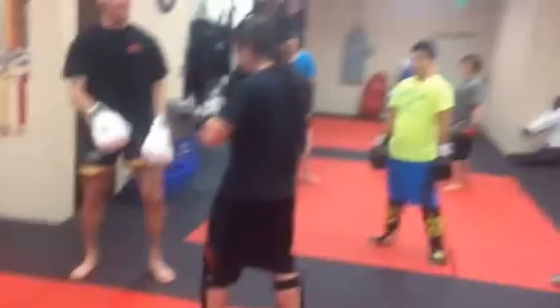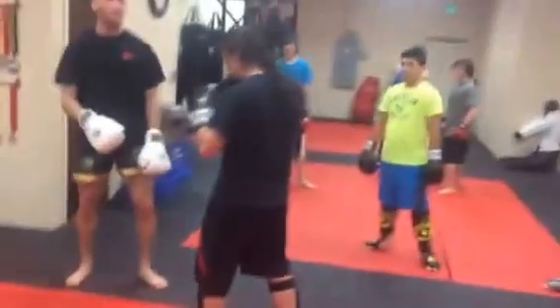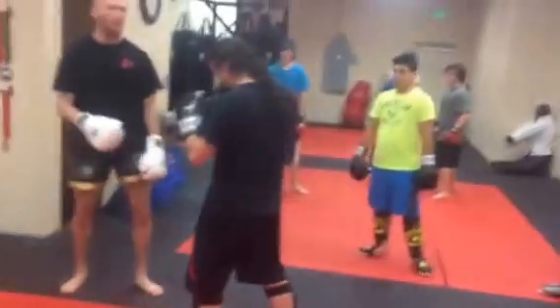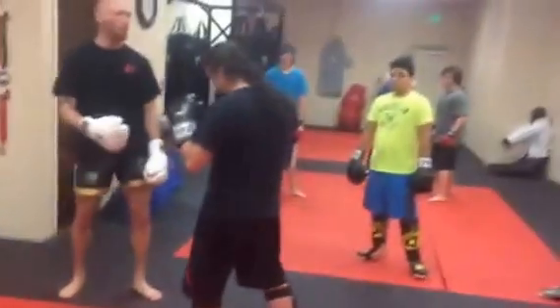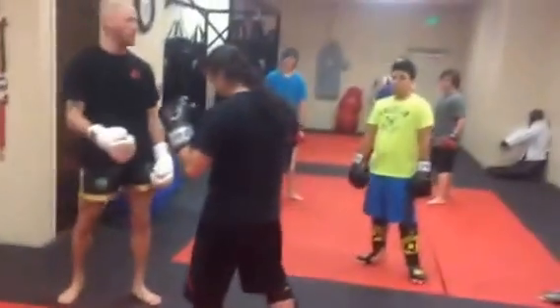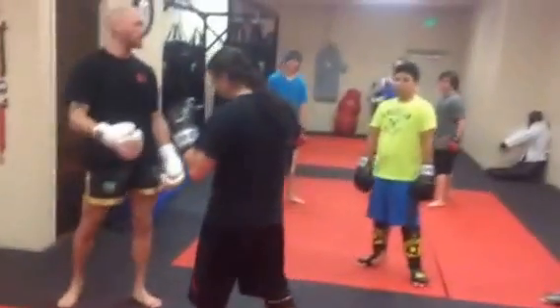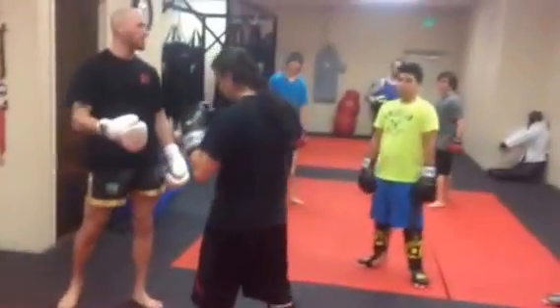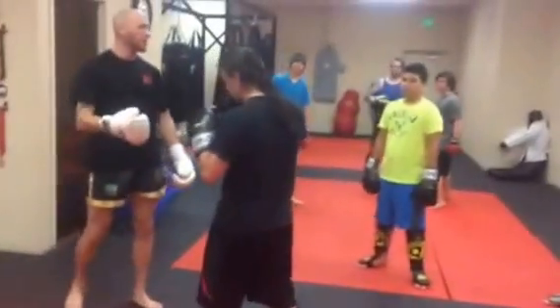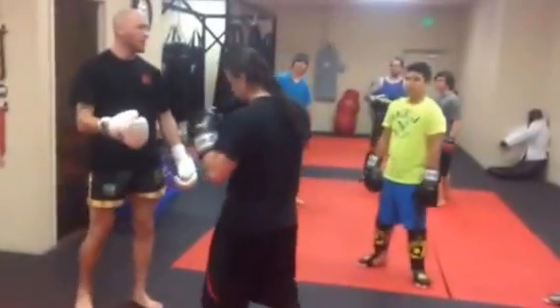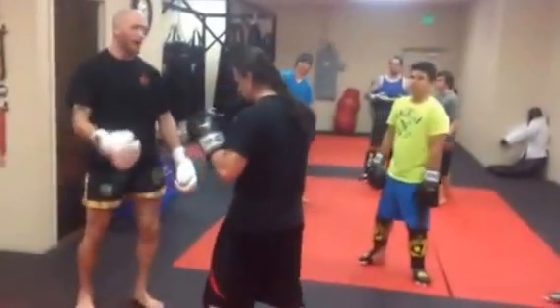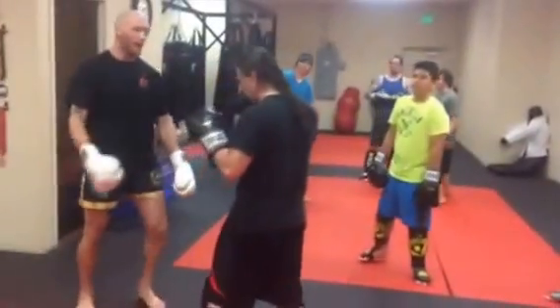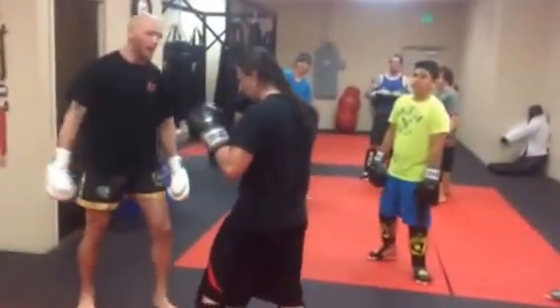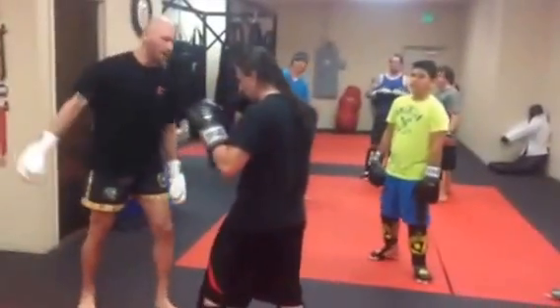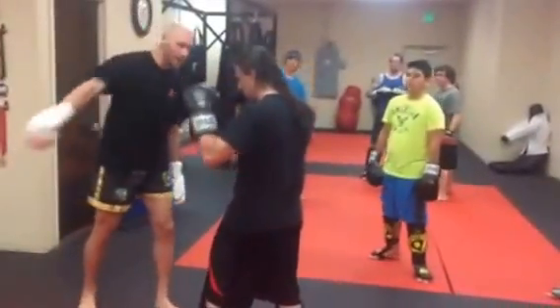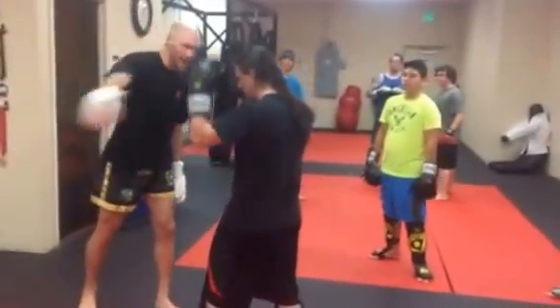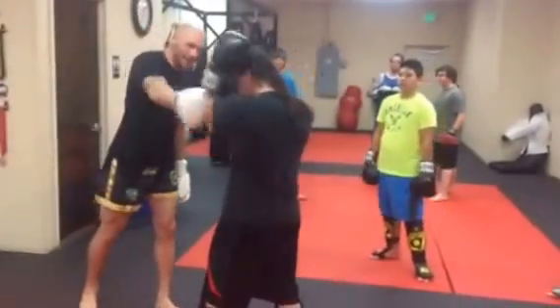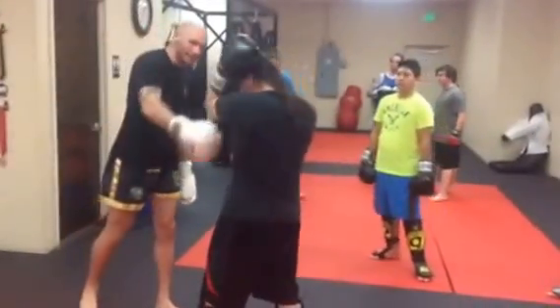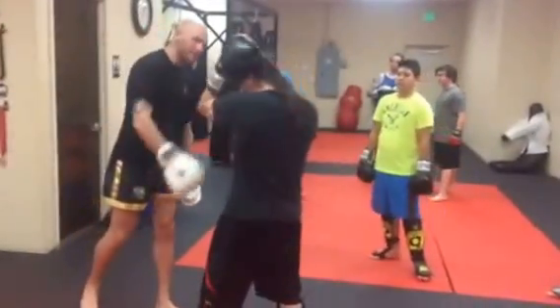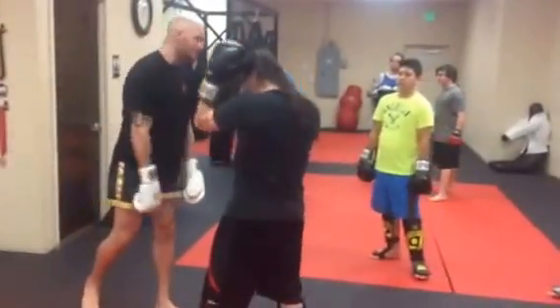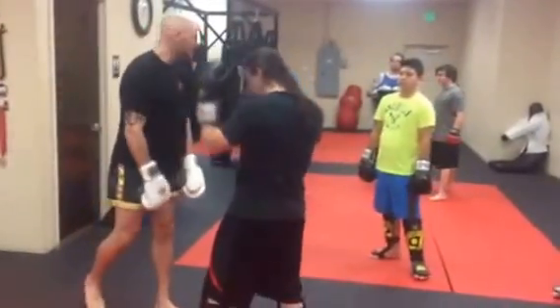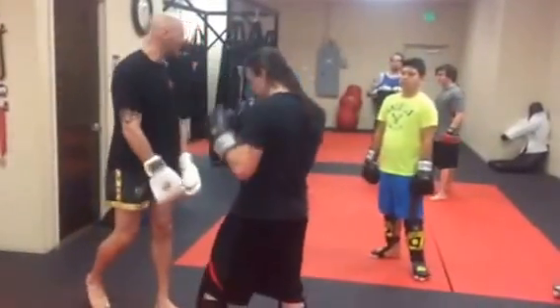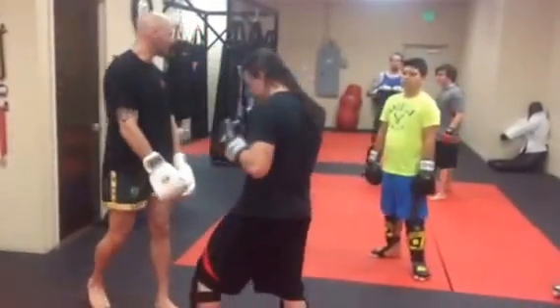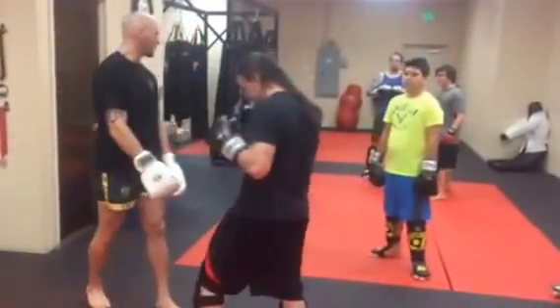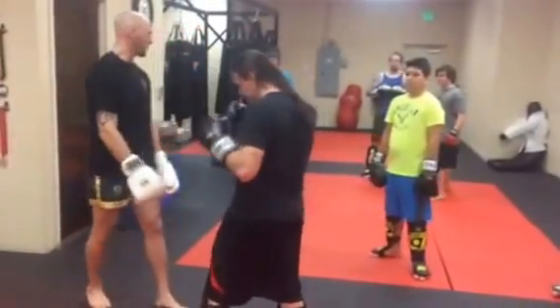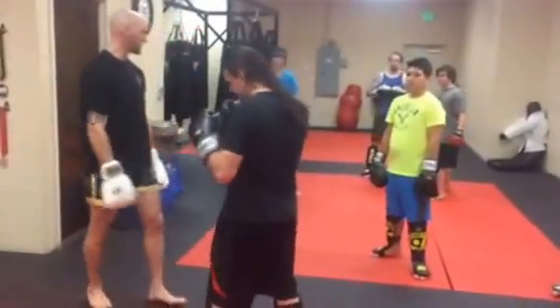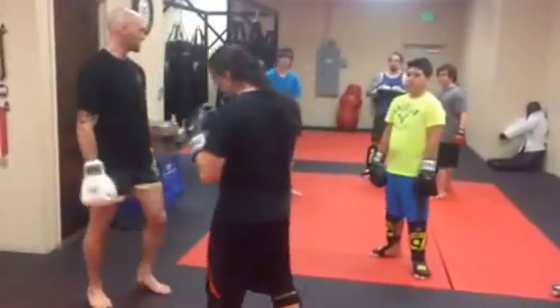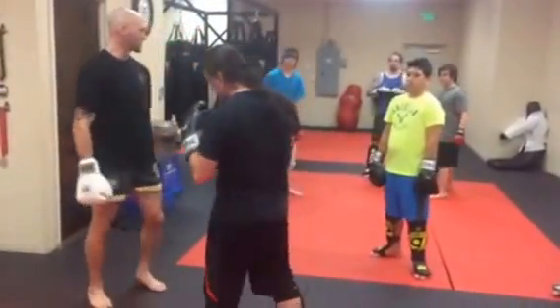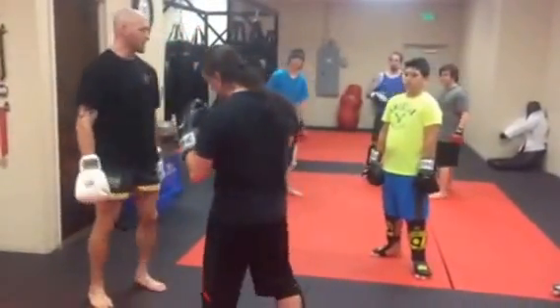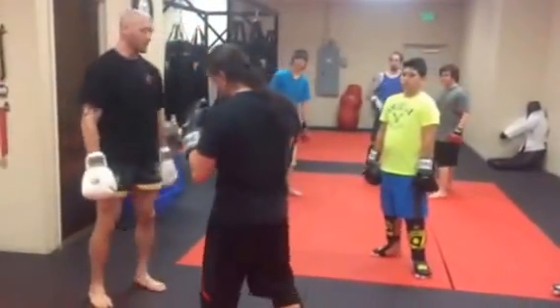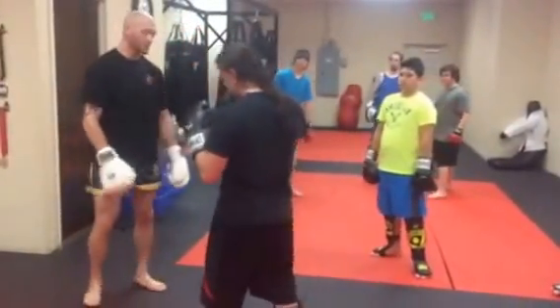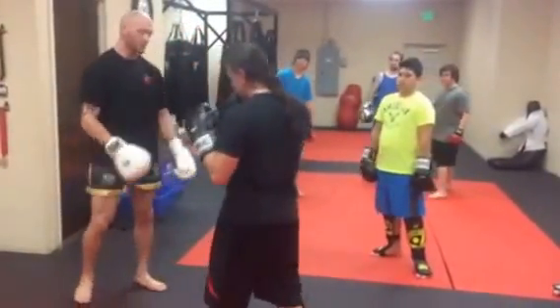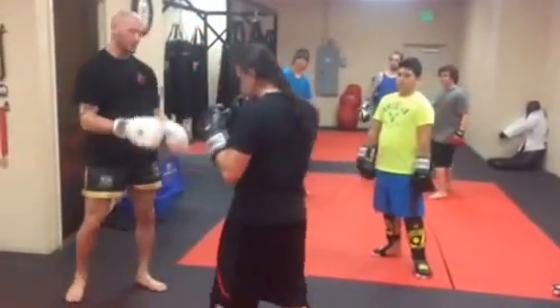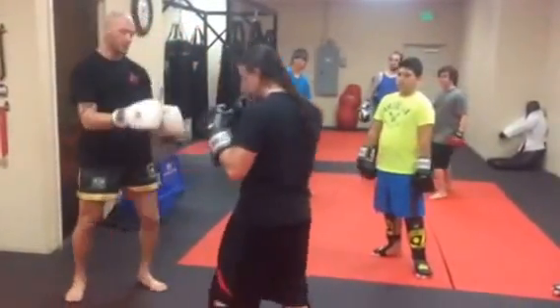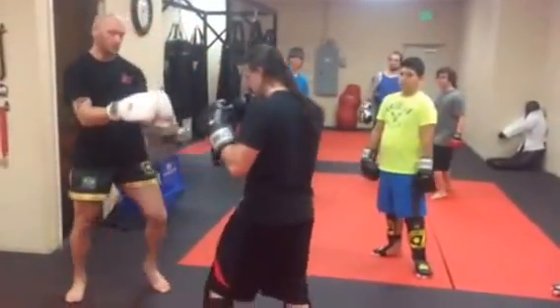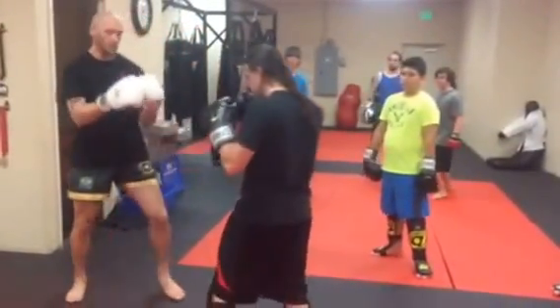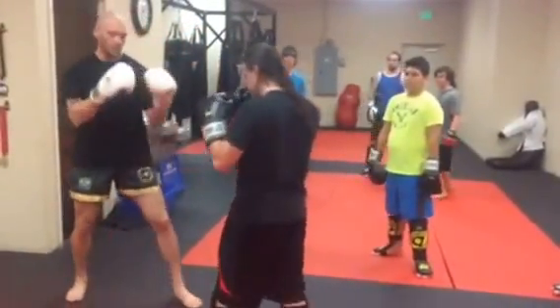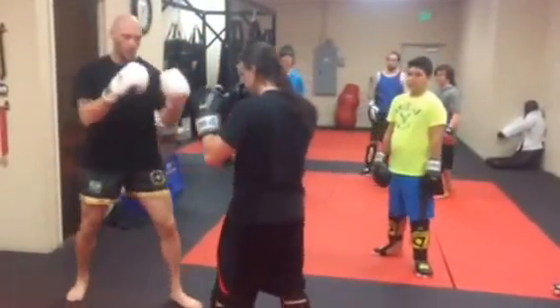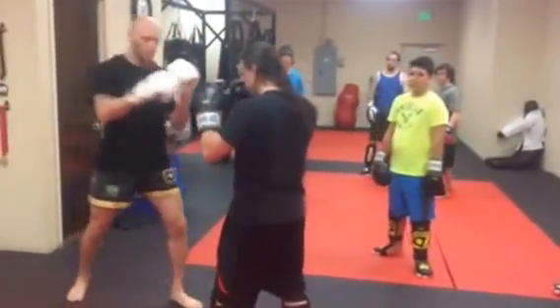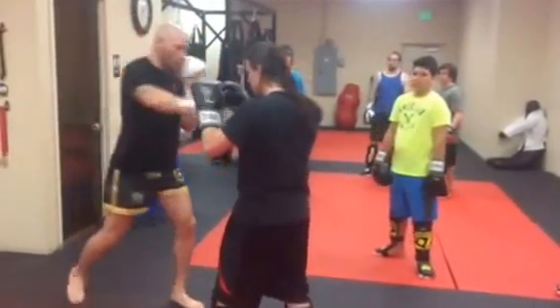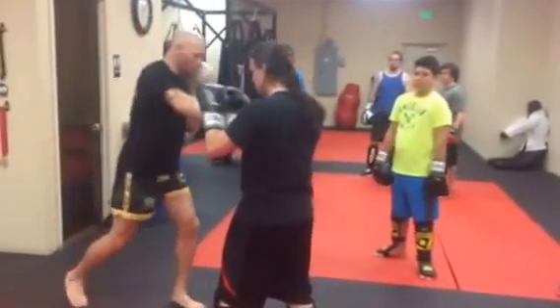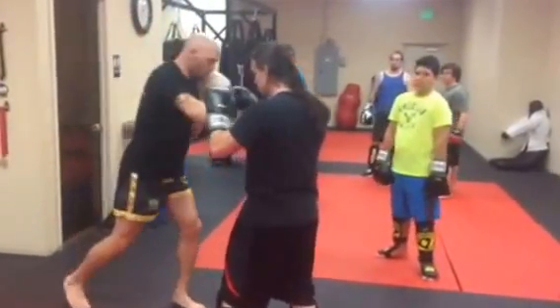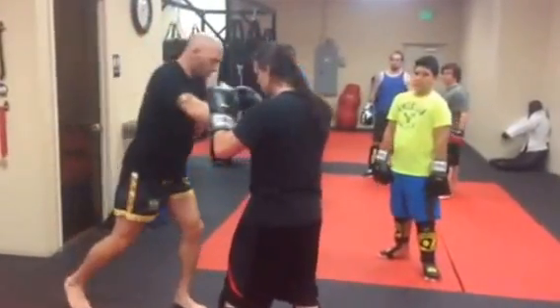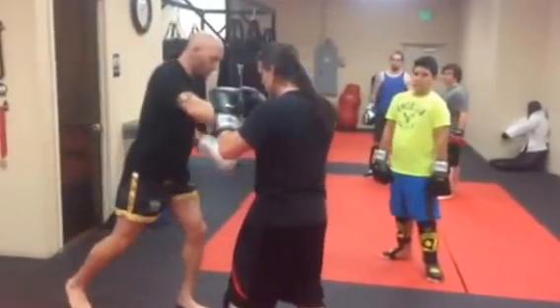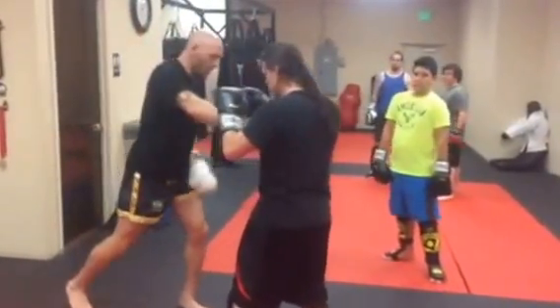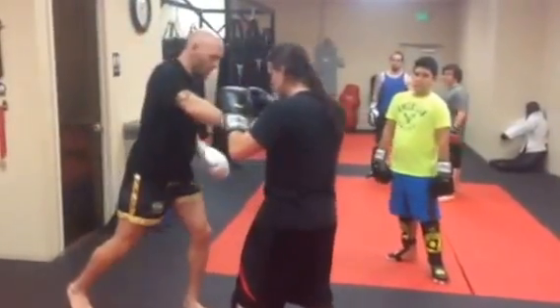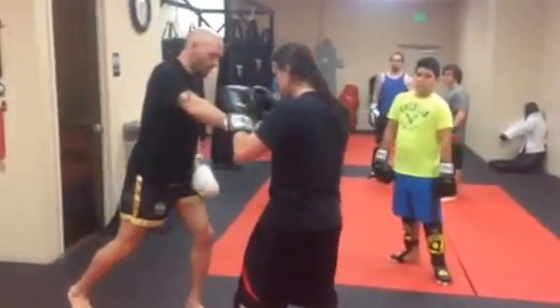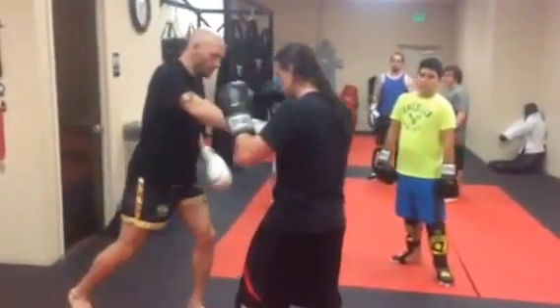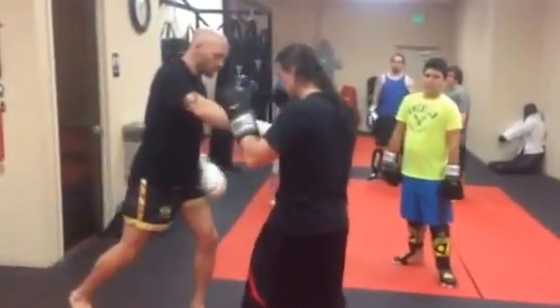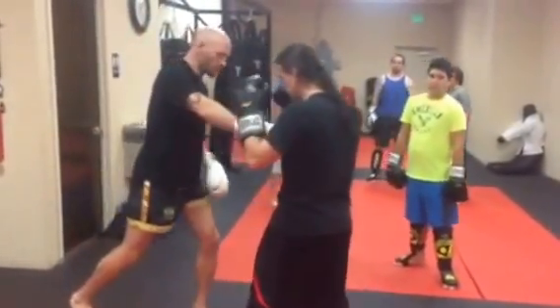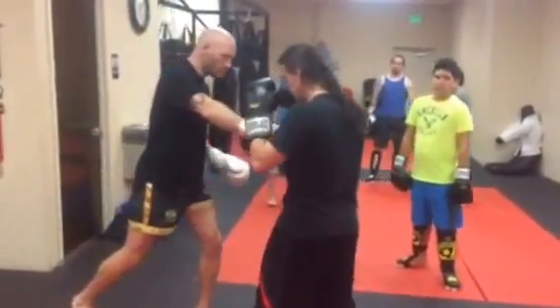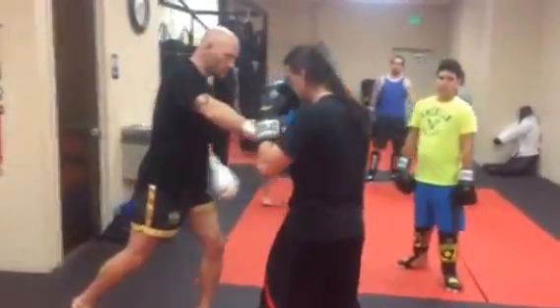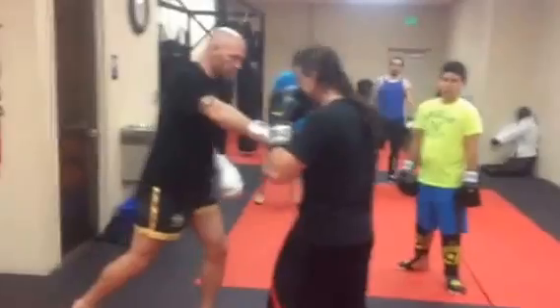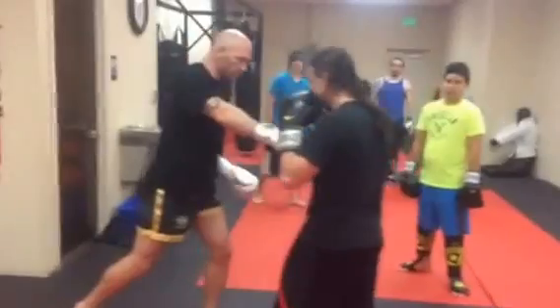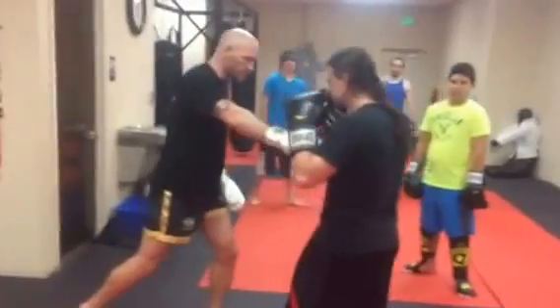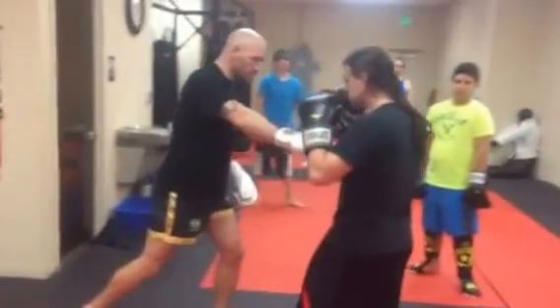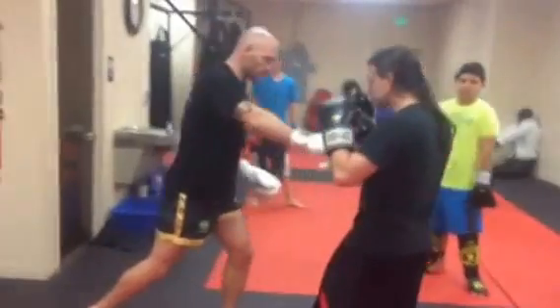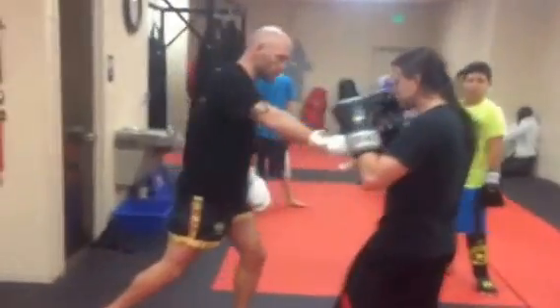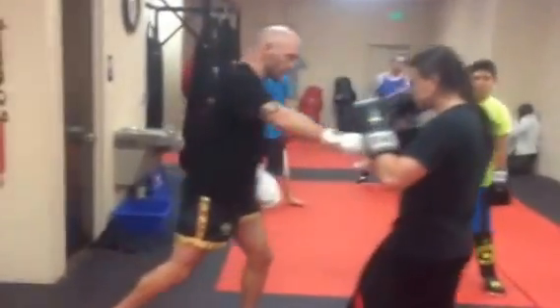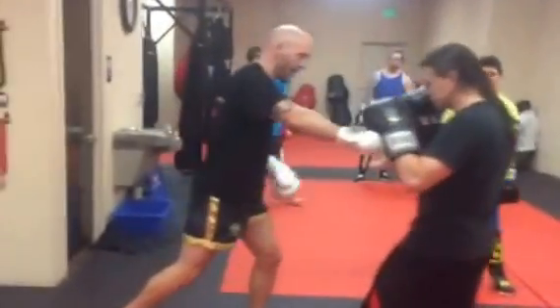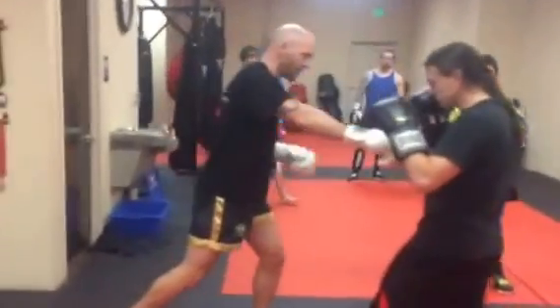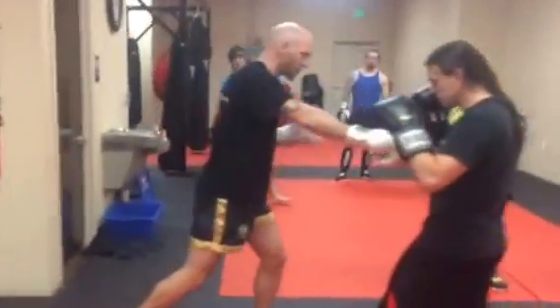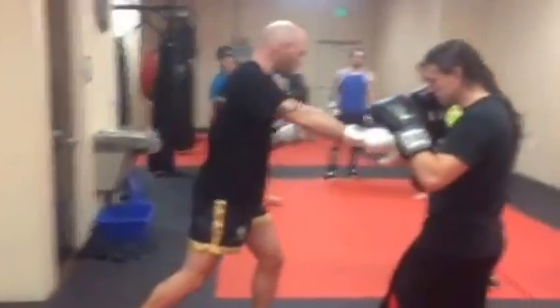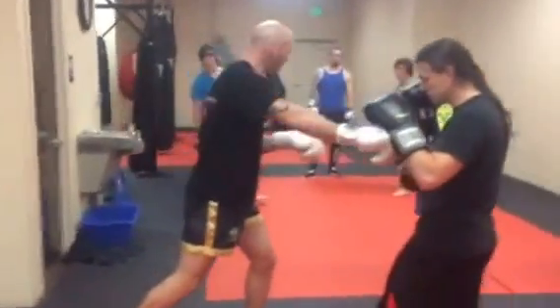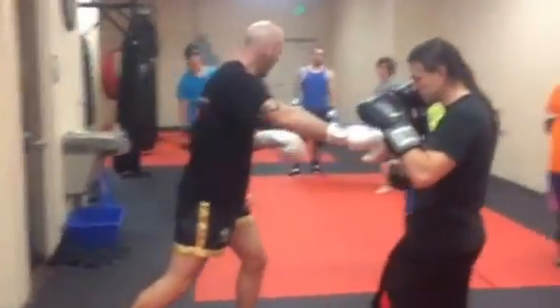It takes my punch — my arm, guys, doesn't take my punch, okay? Here, boom, and then we use this to drive across.